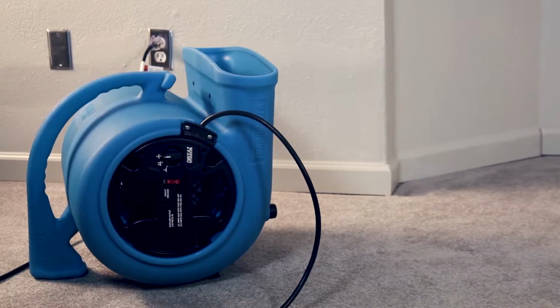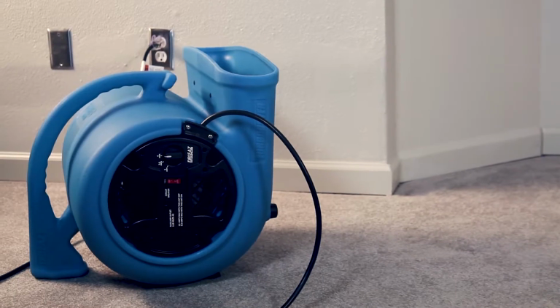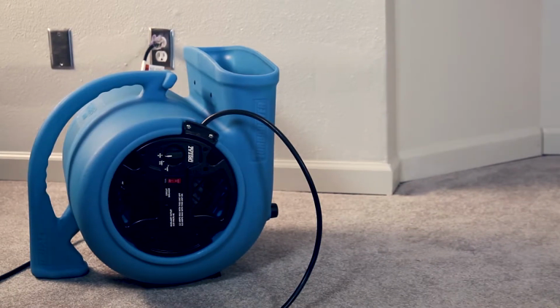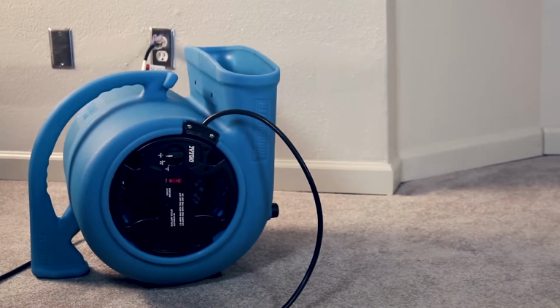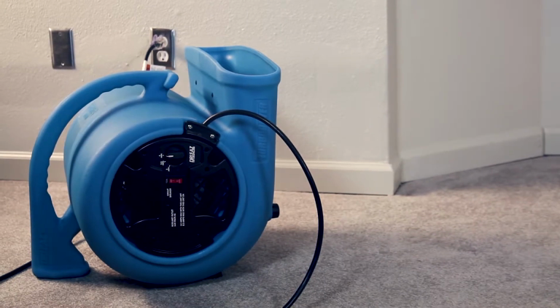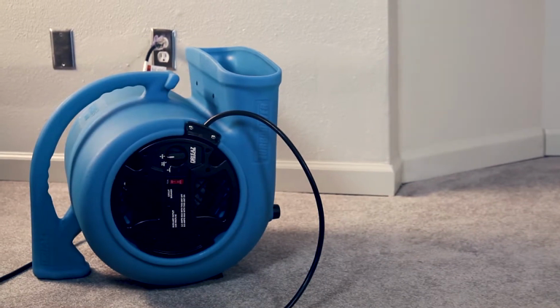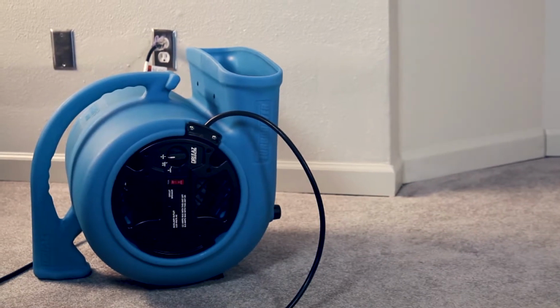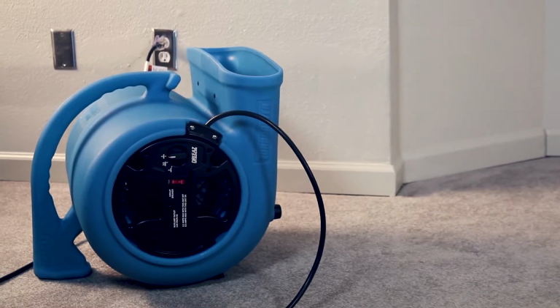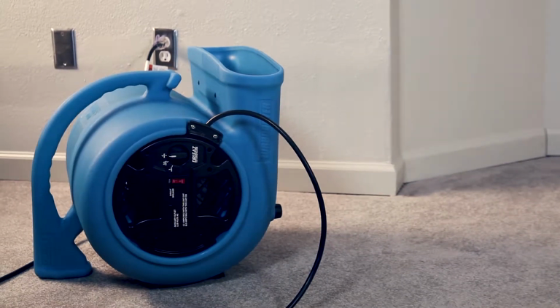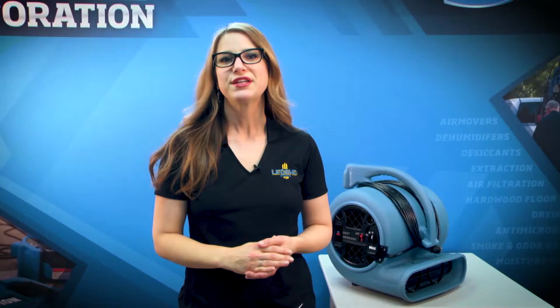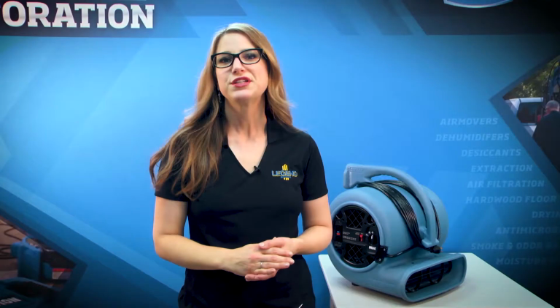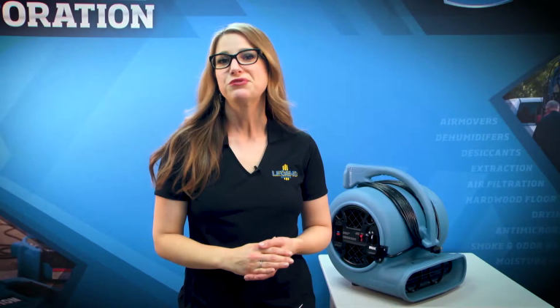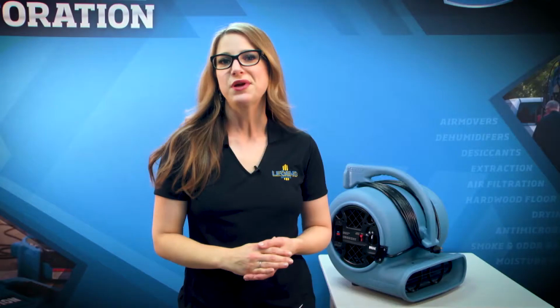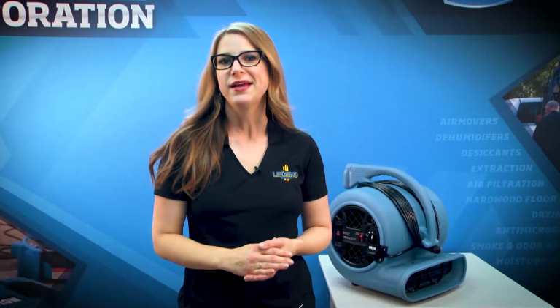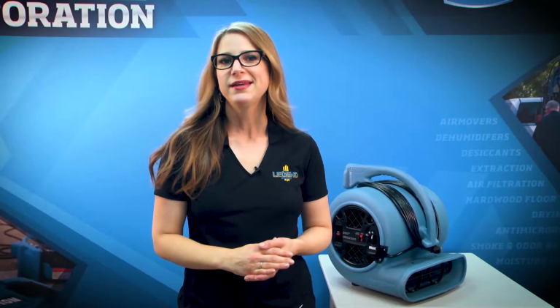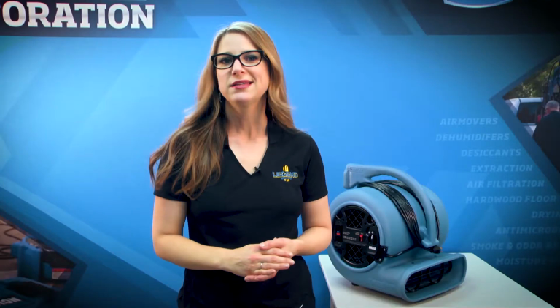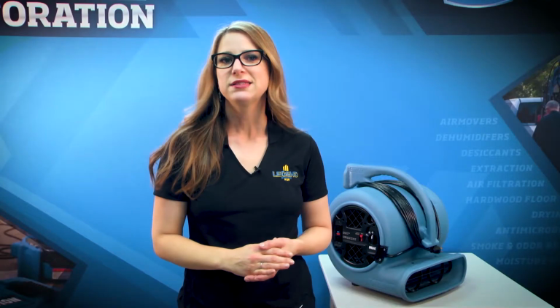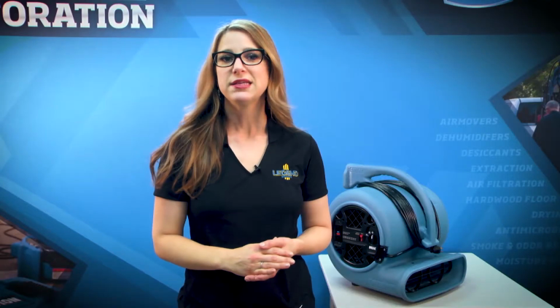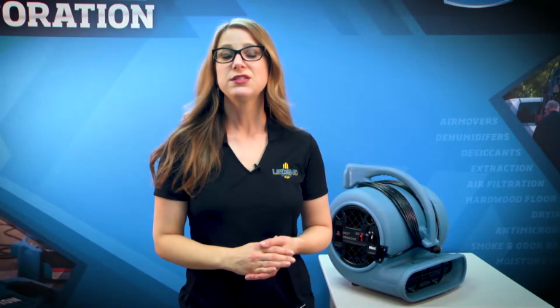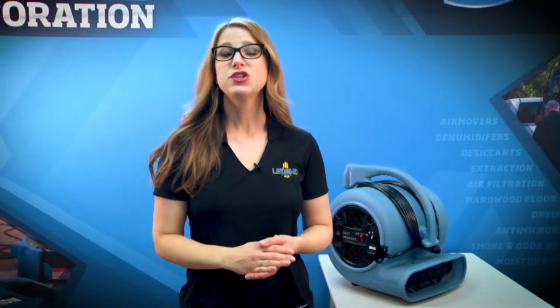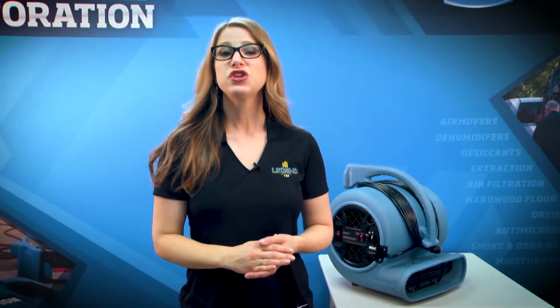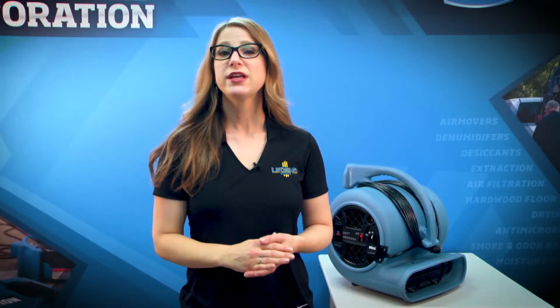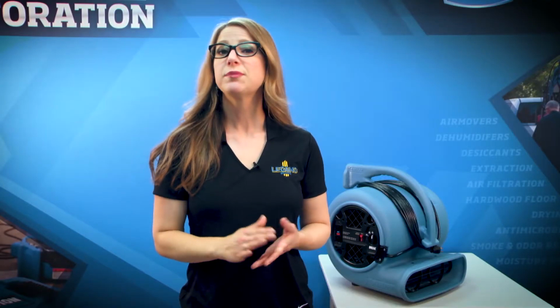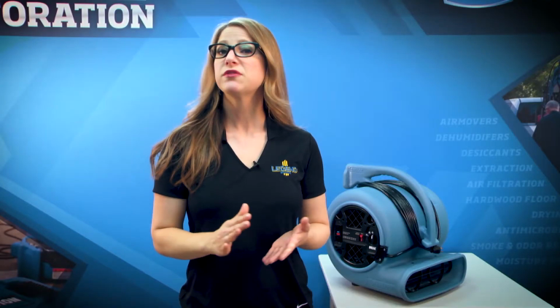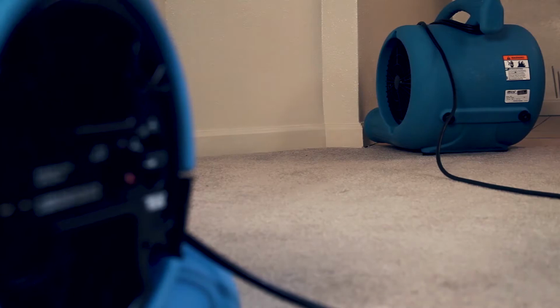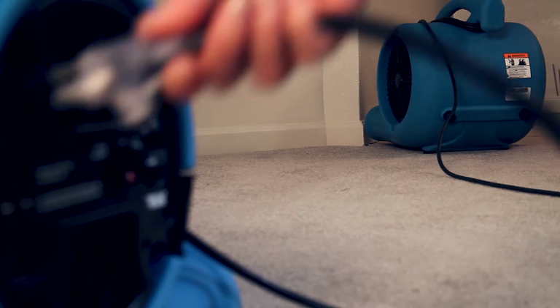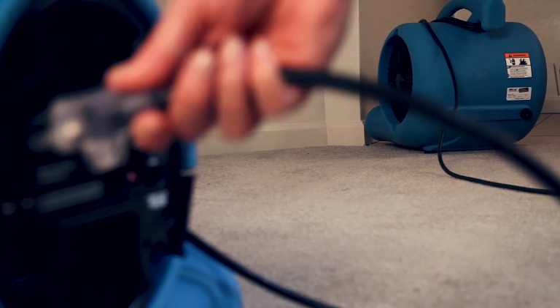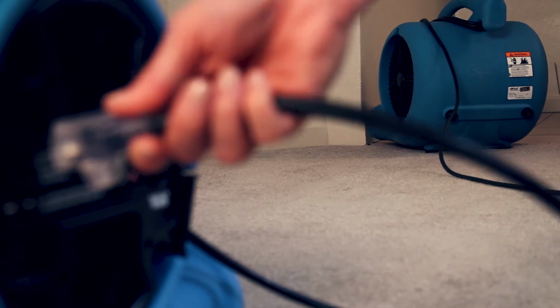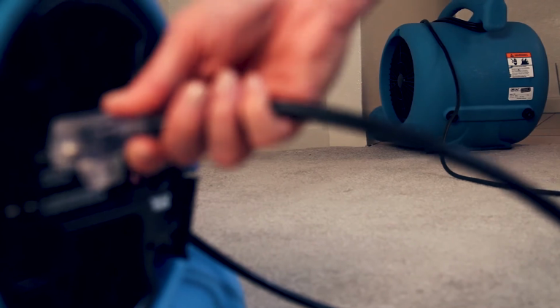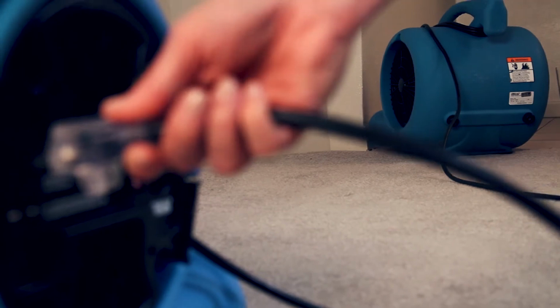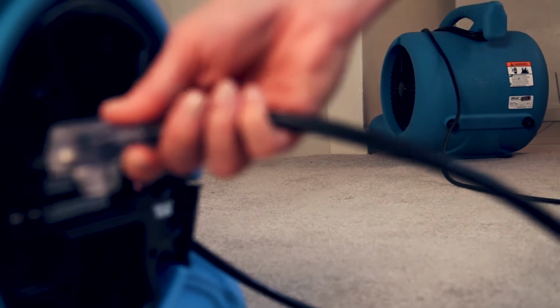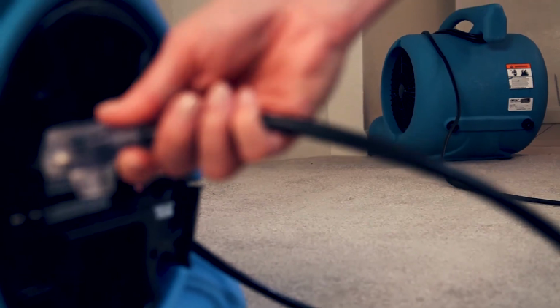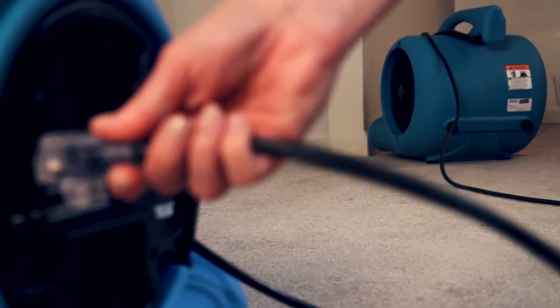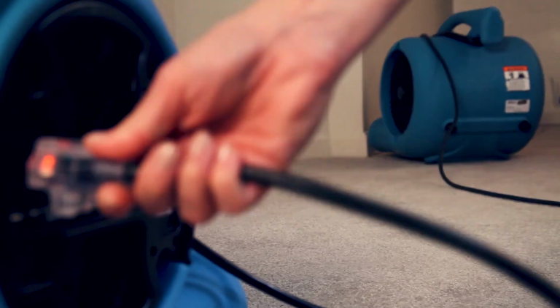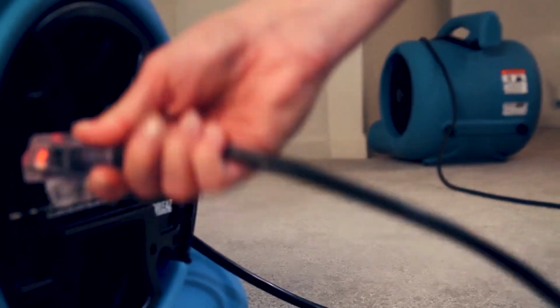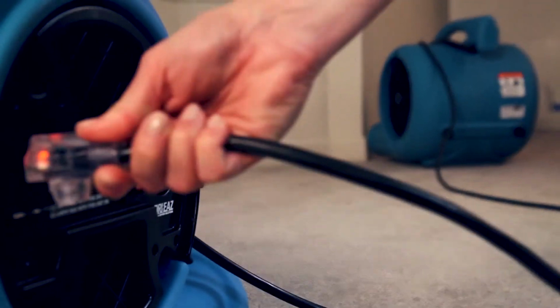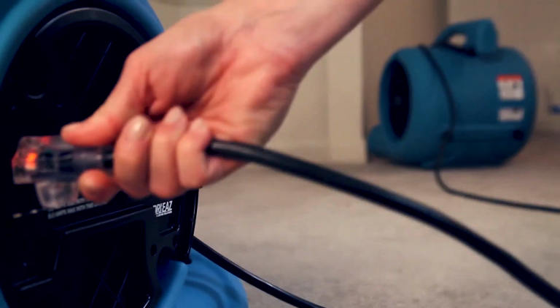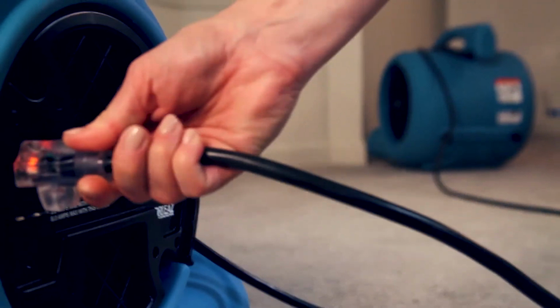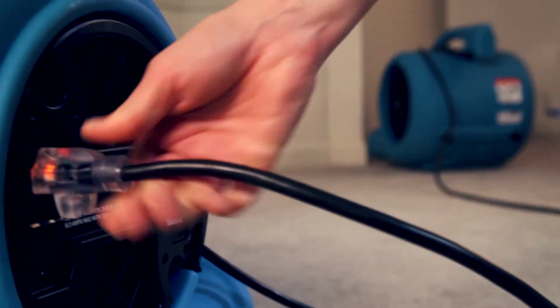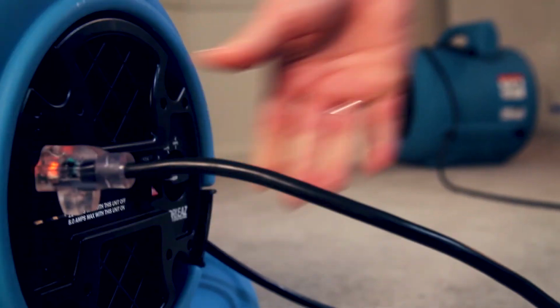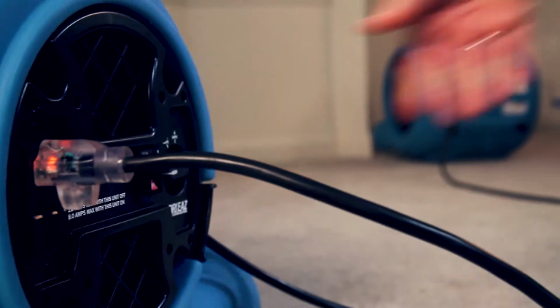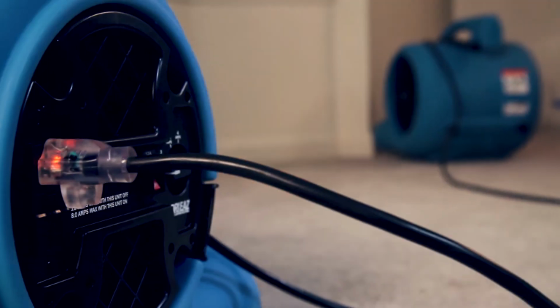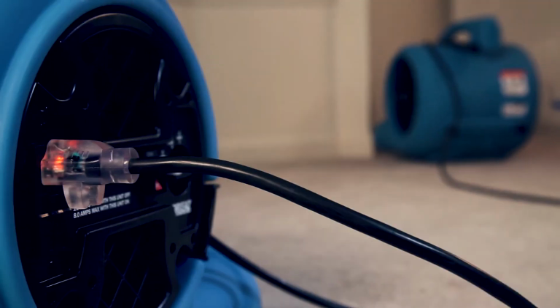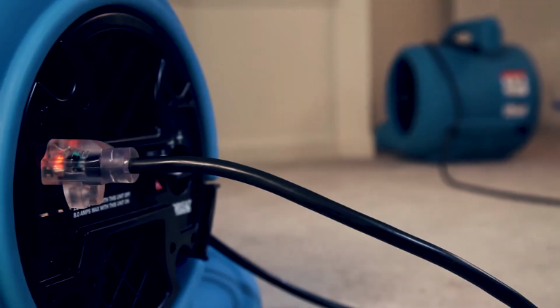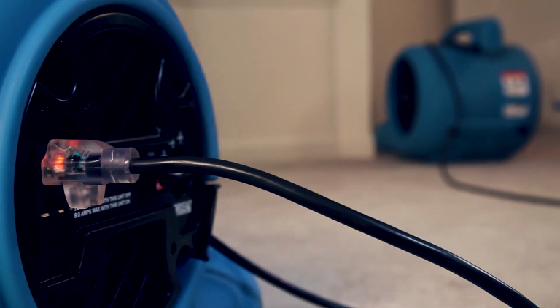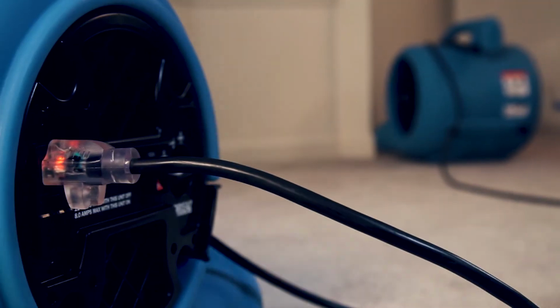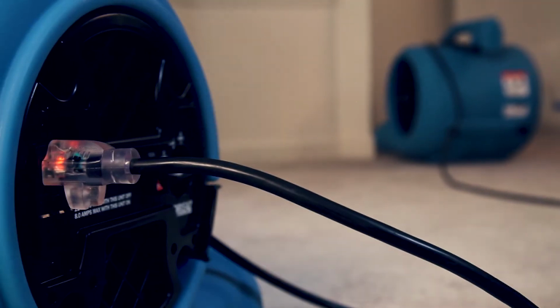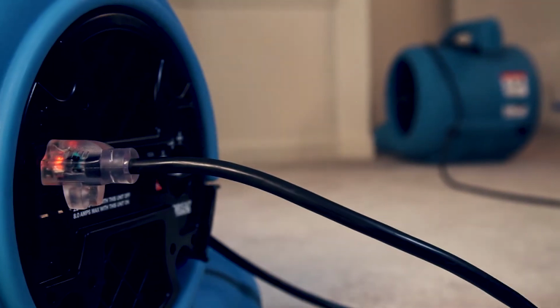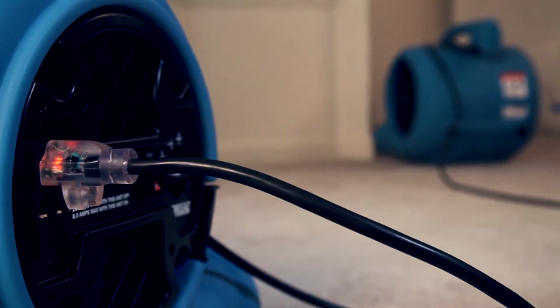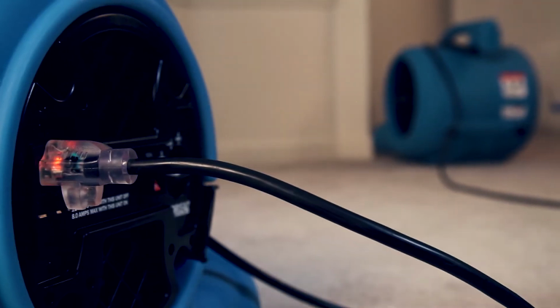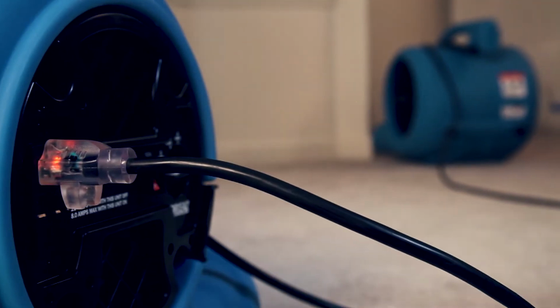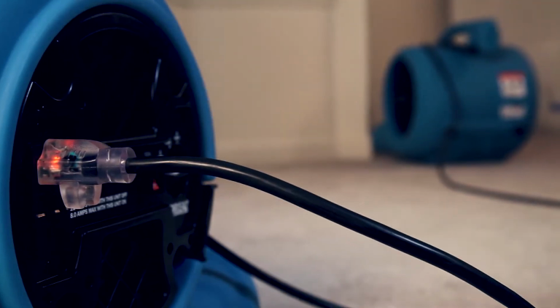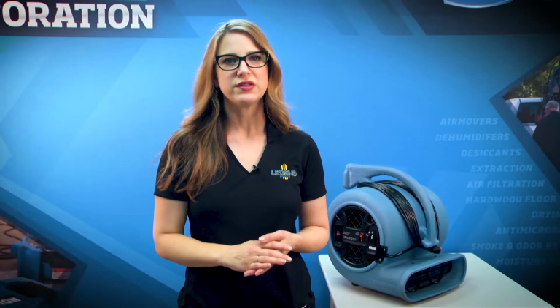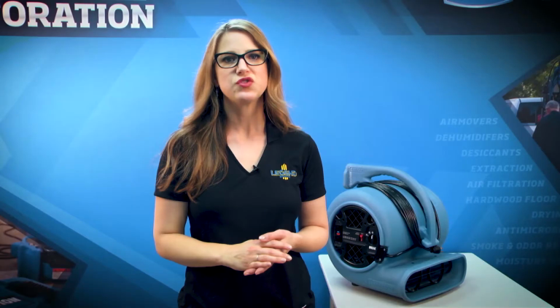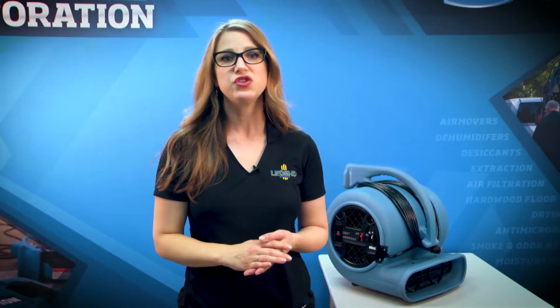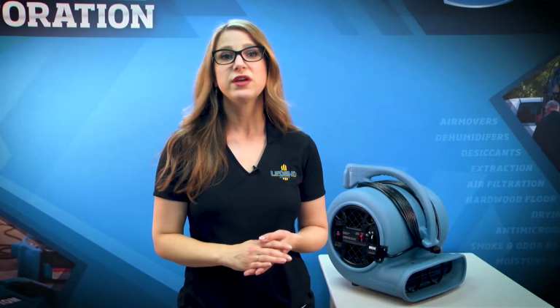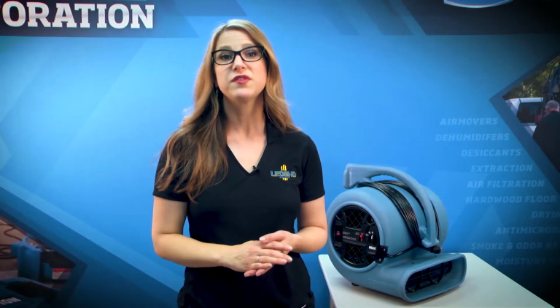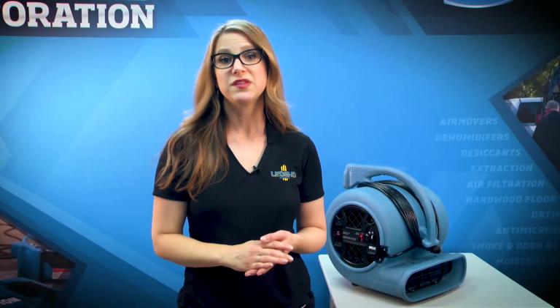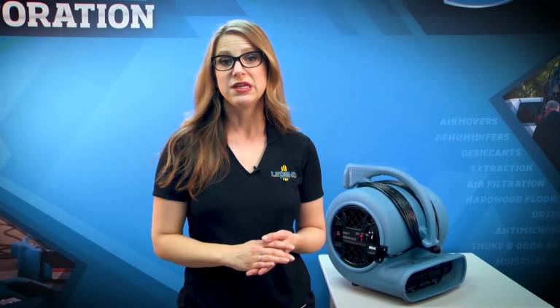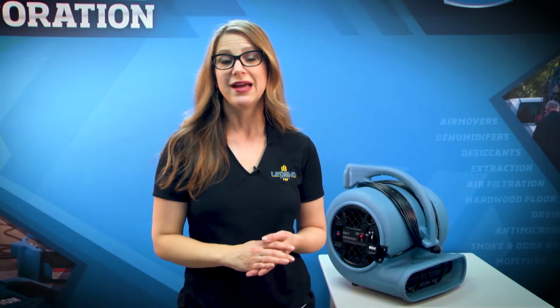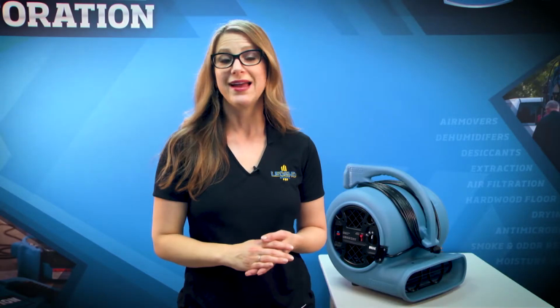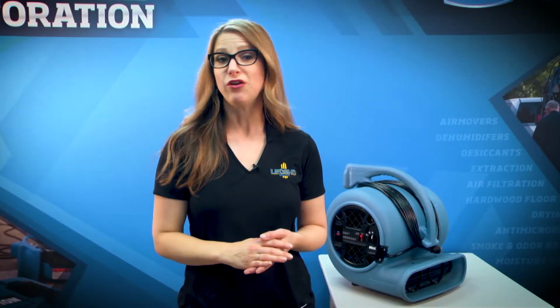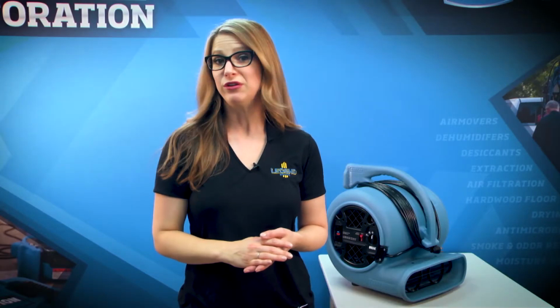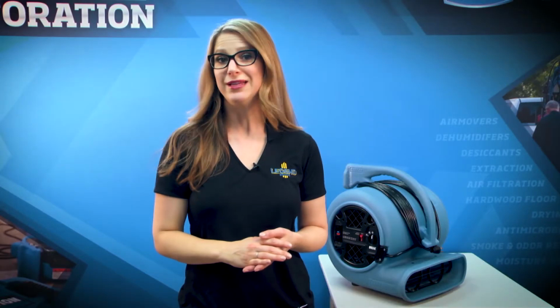Have a large area to dry? Daisy chain up to four blowers on low per 15-amp circuit using the unit's GFCI outlet.